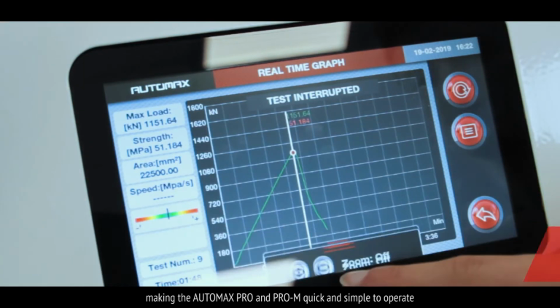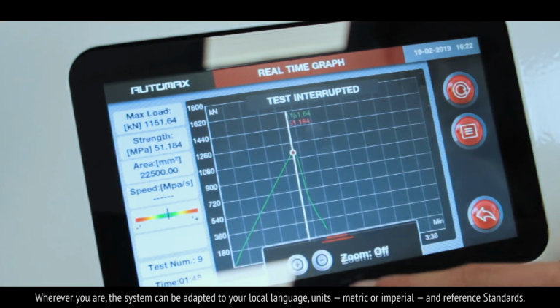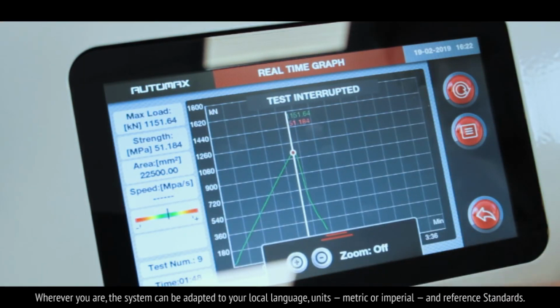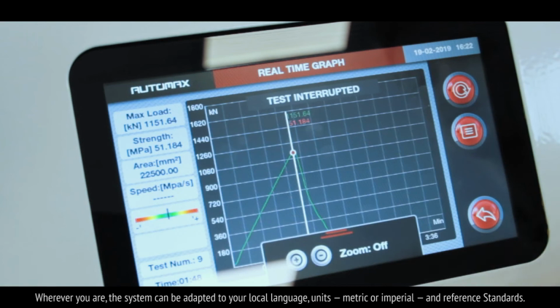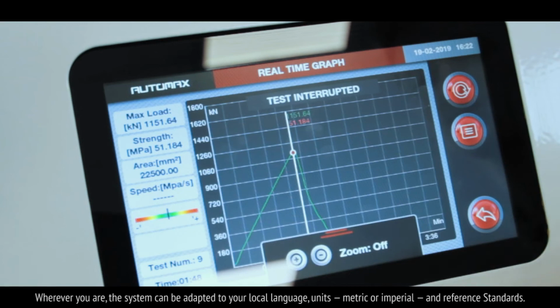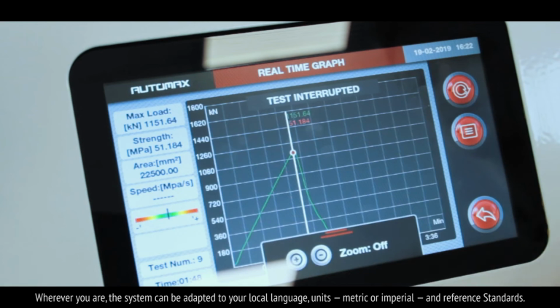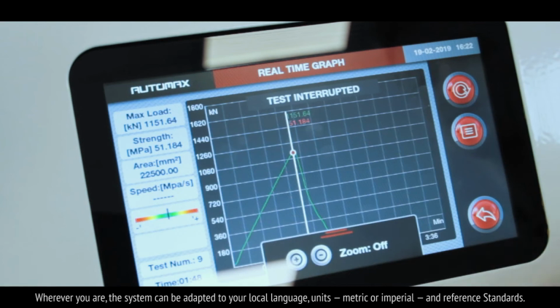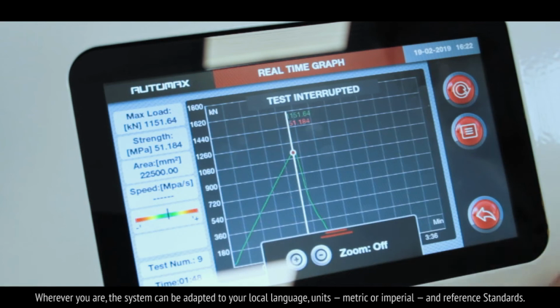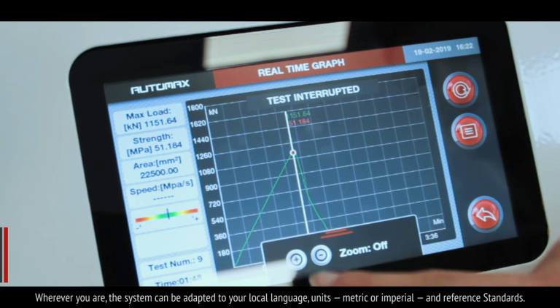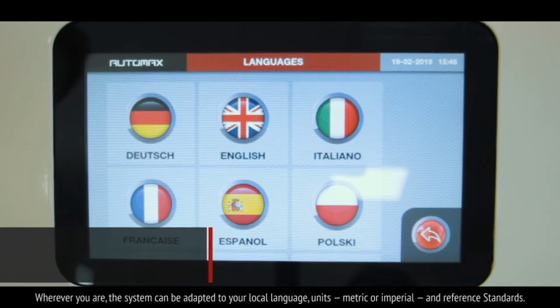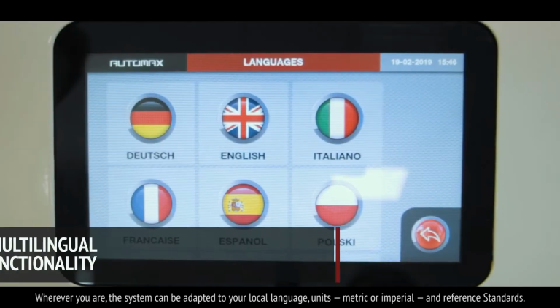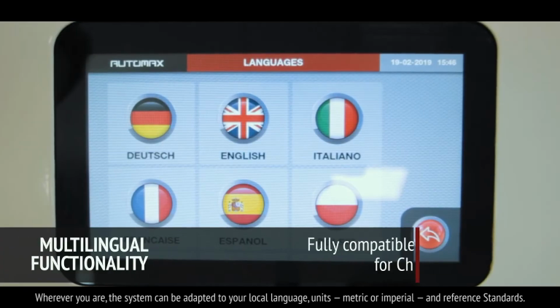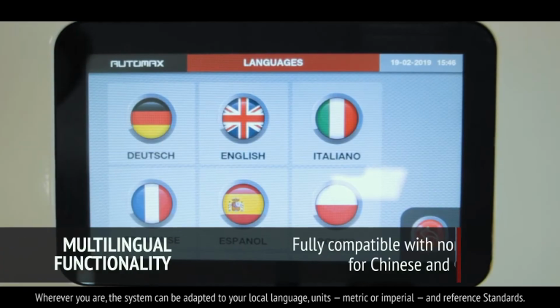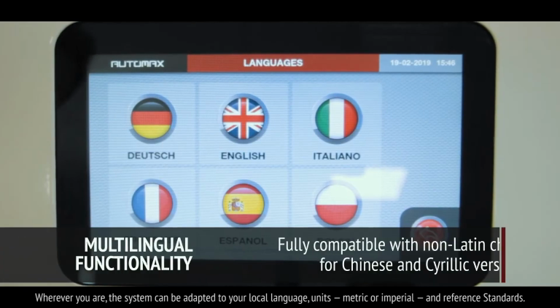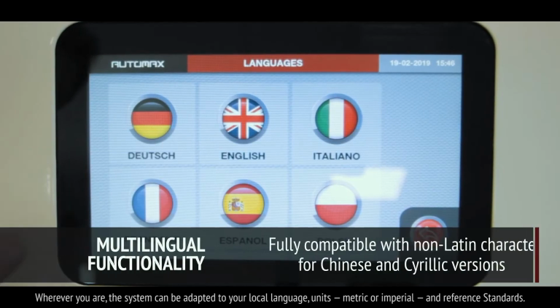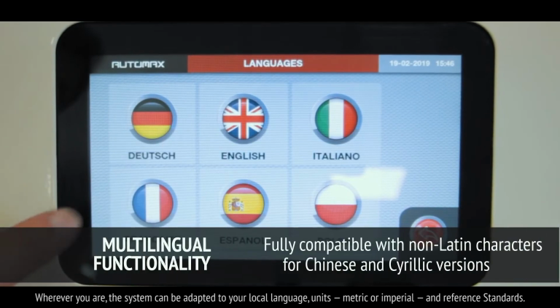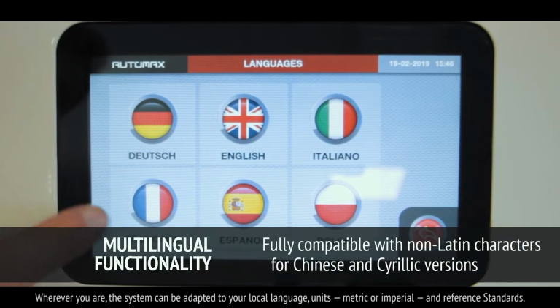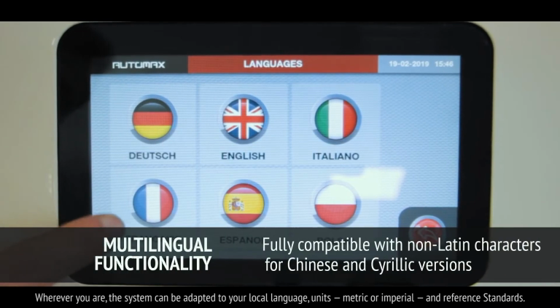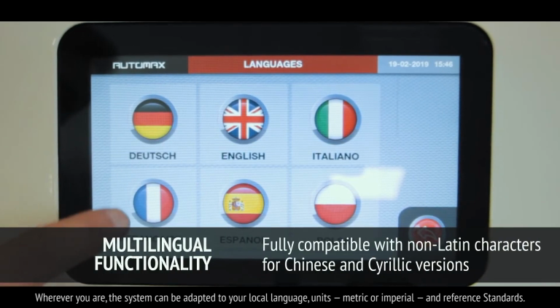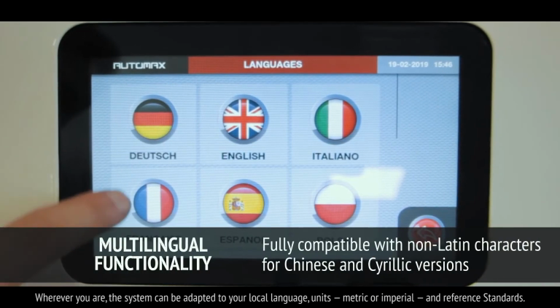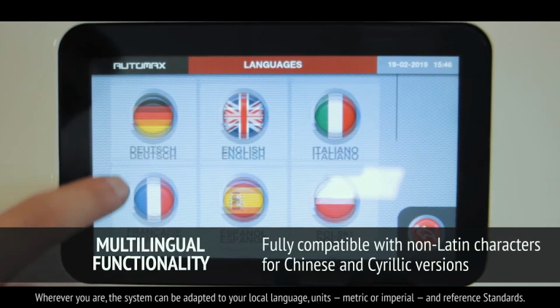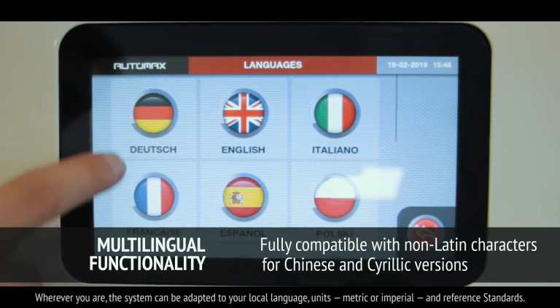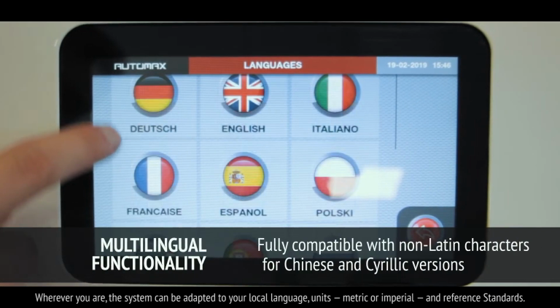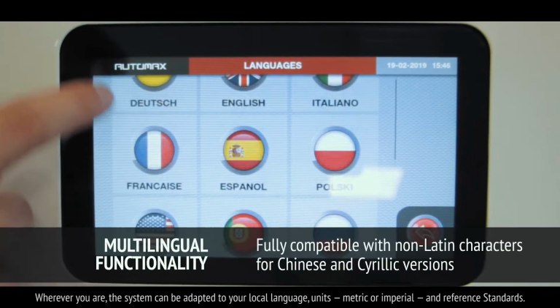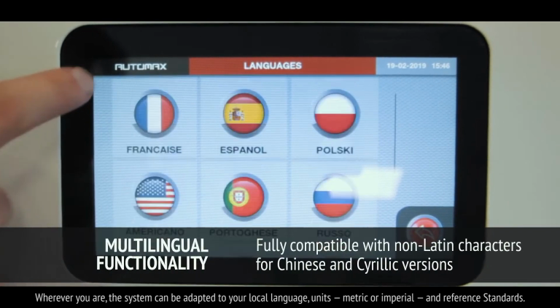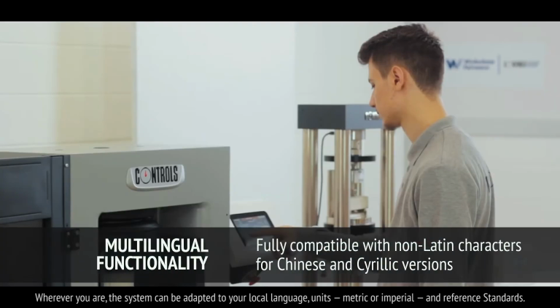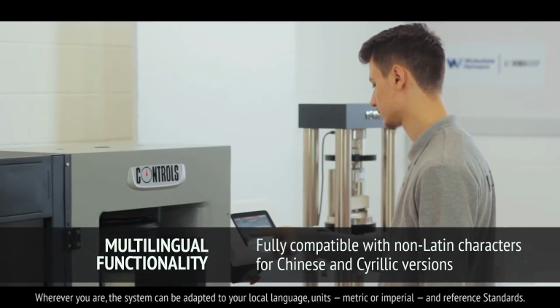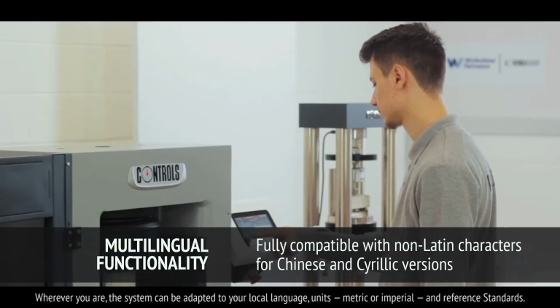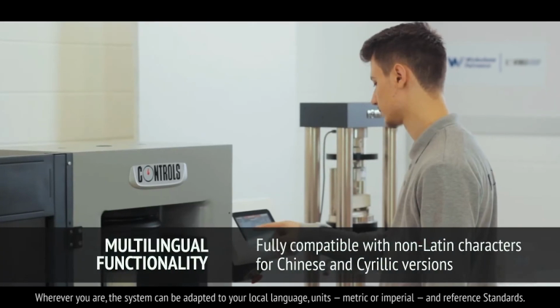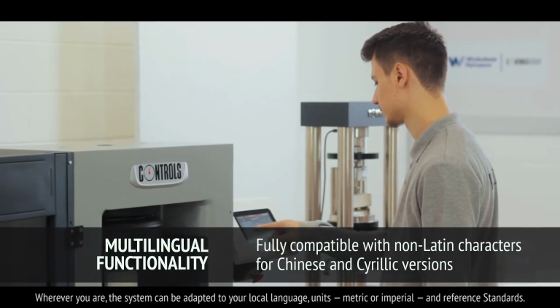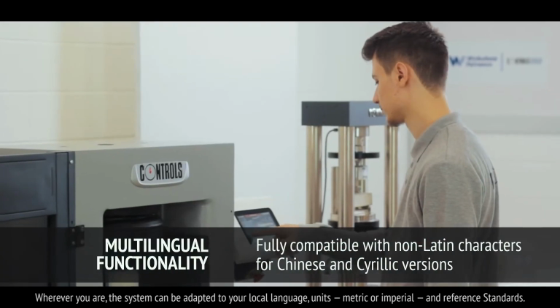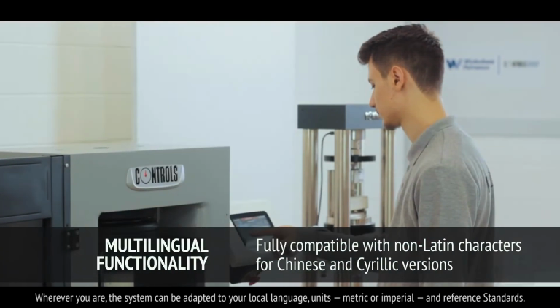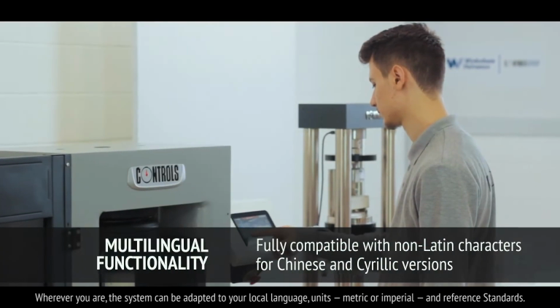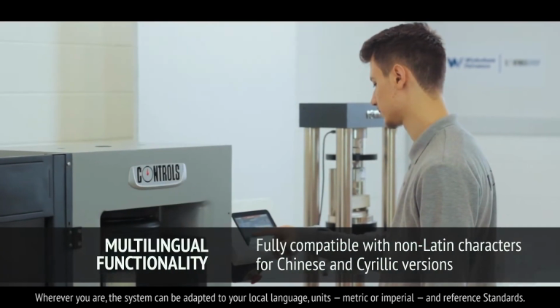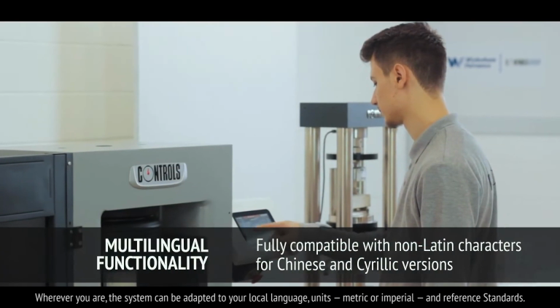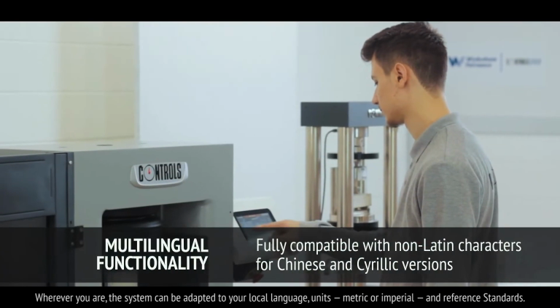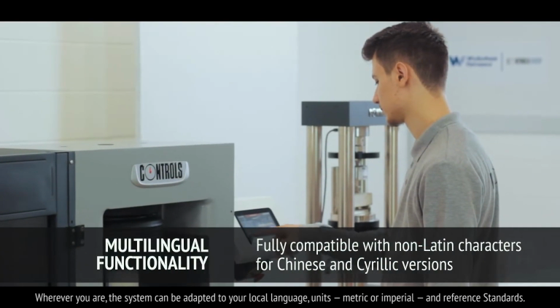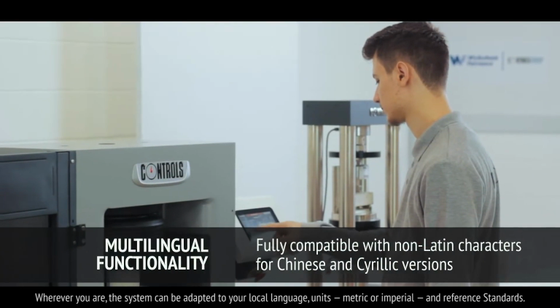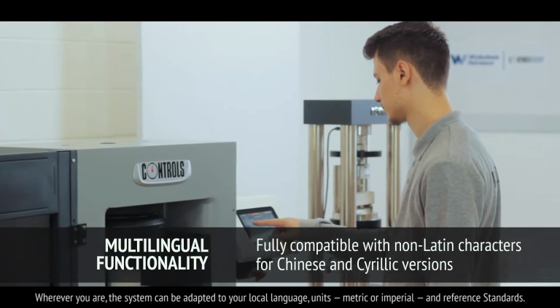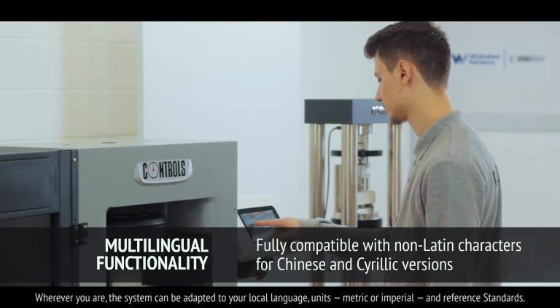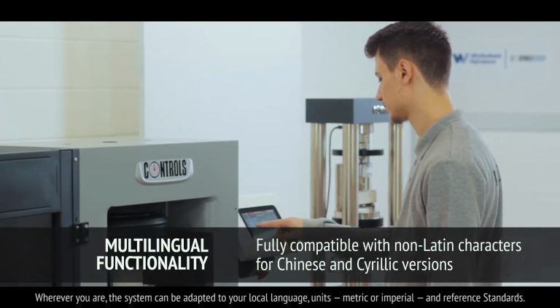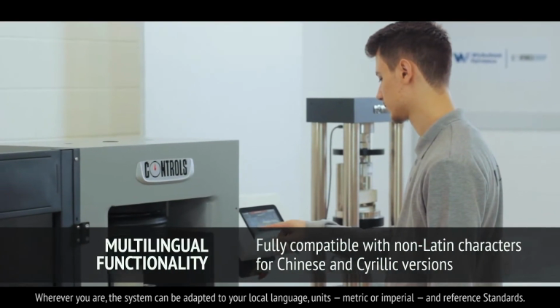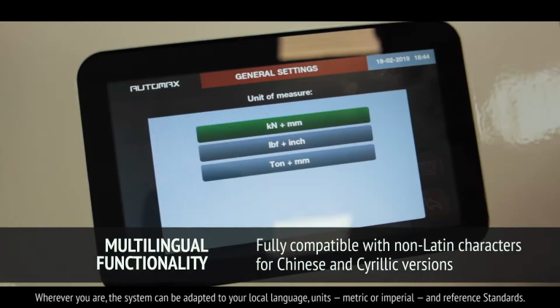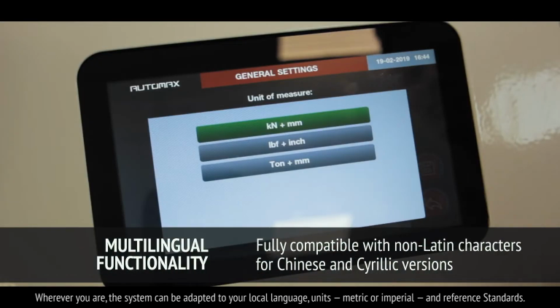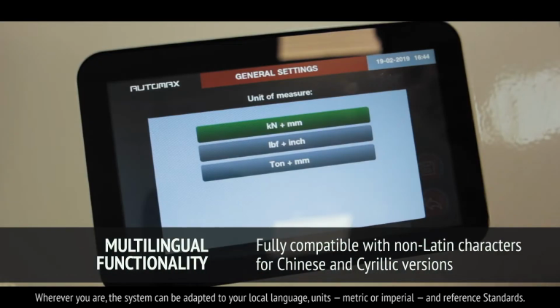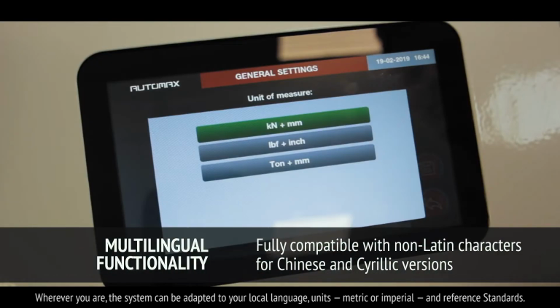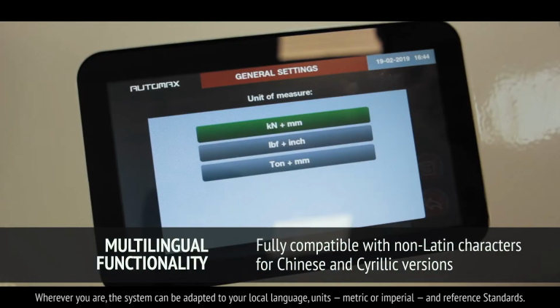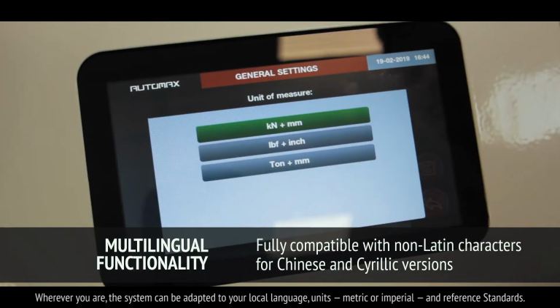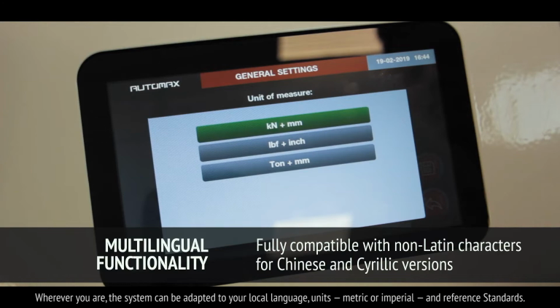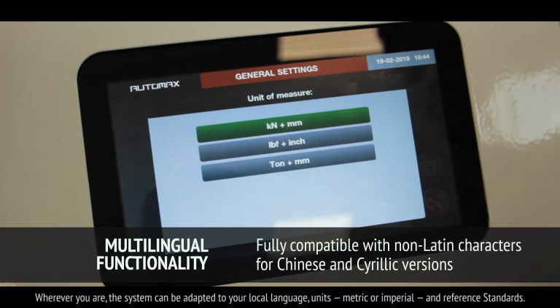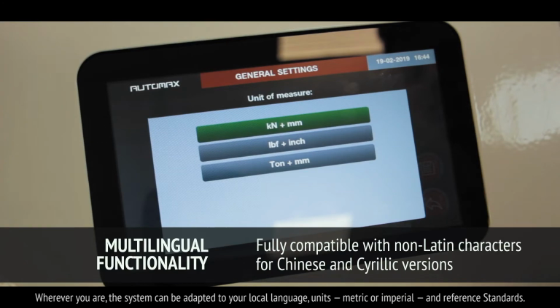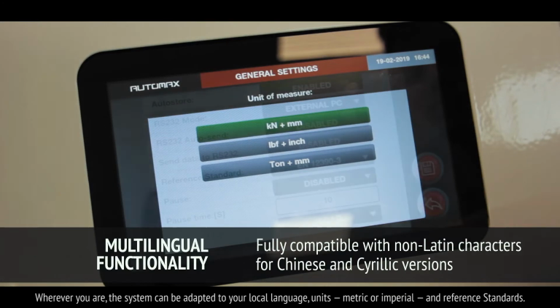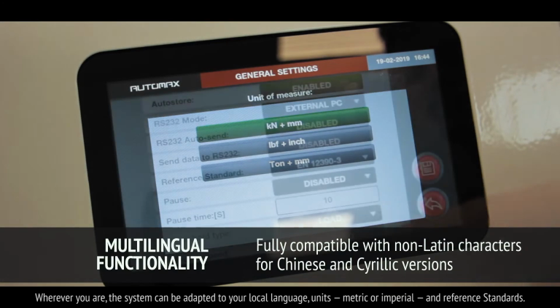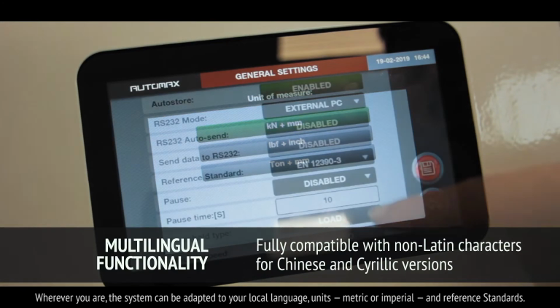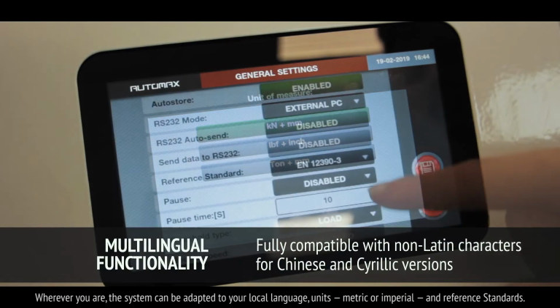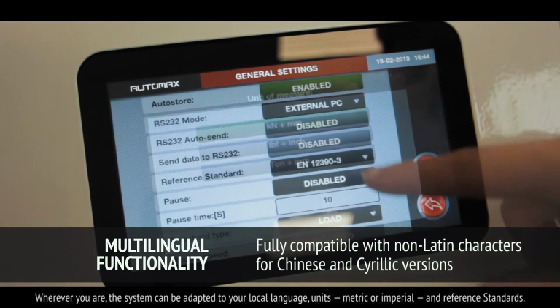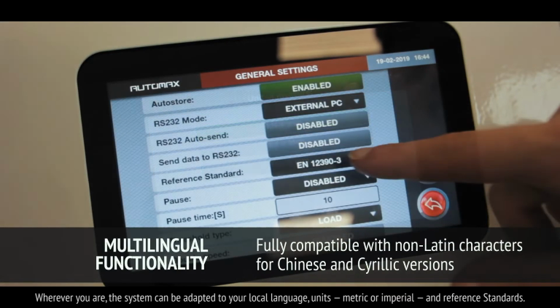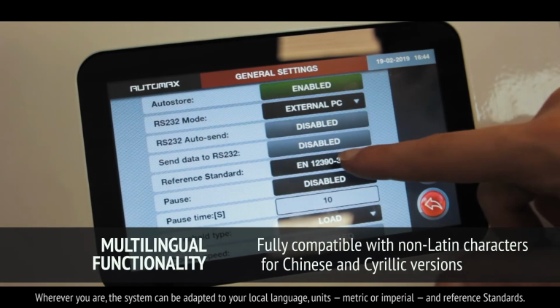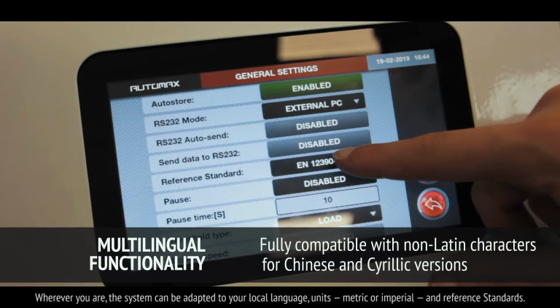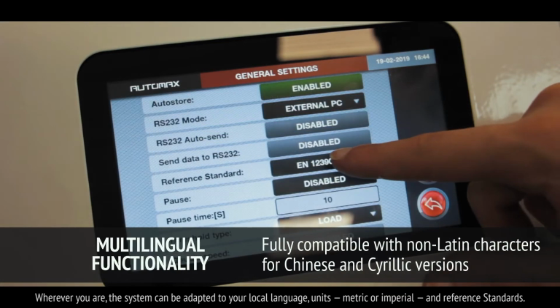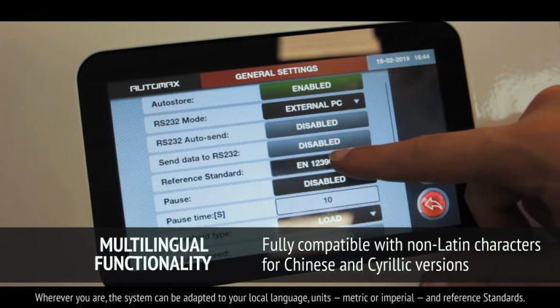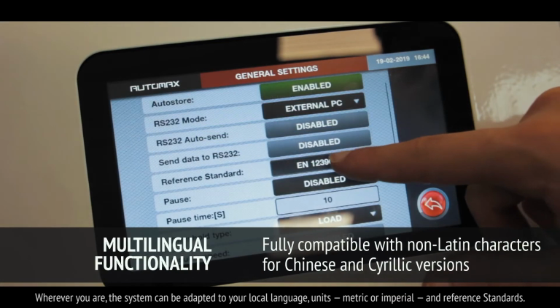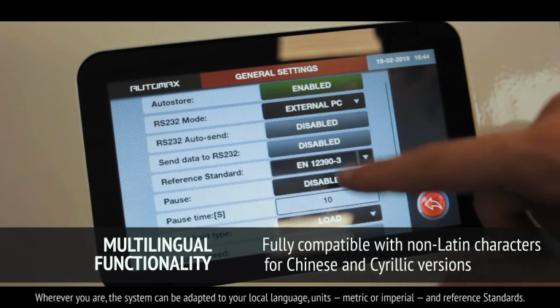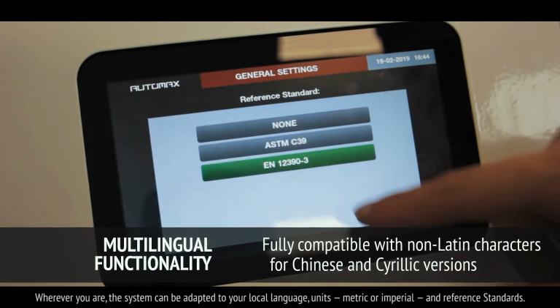Wherever you are, the system can be adapted to your local language, units — metric or imperial — and reference standards.